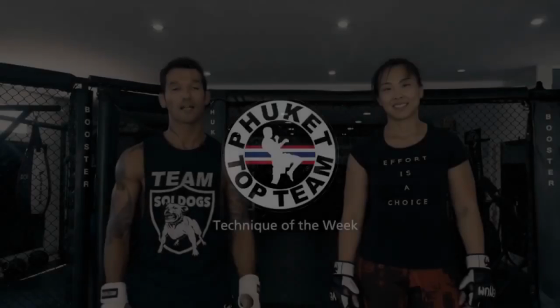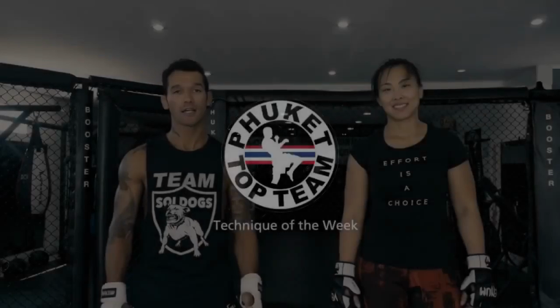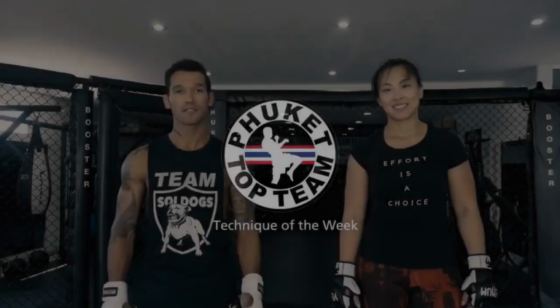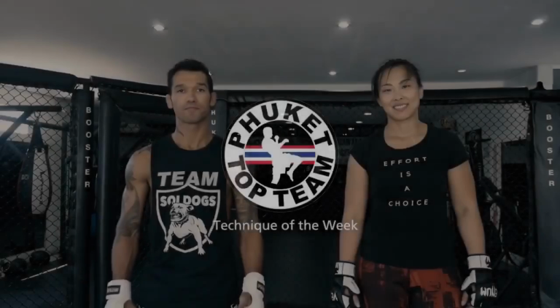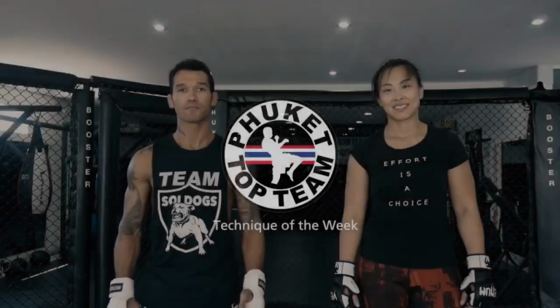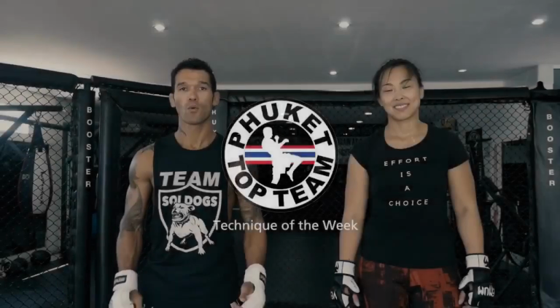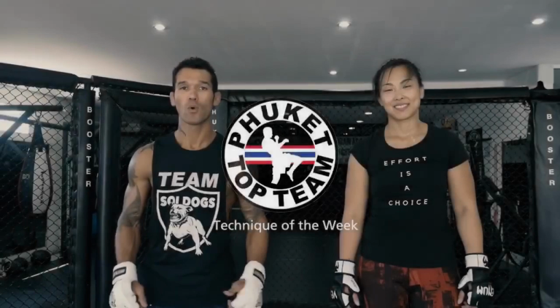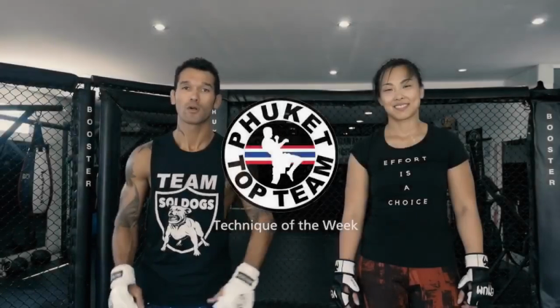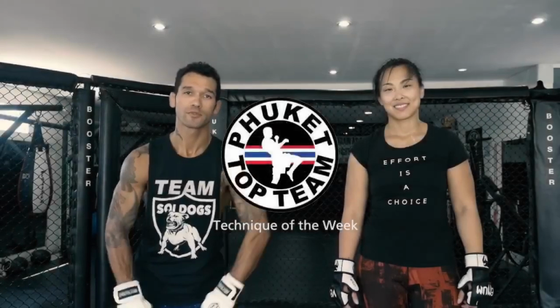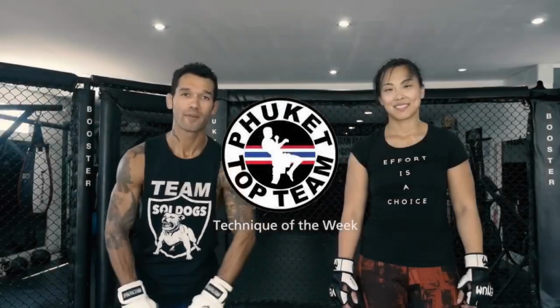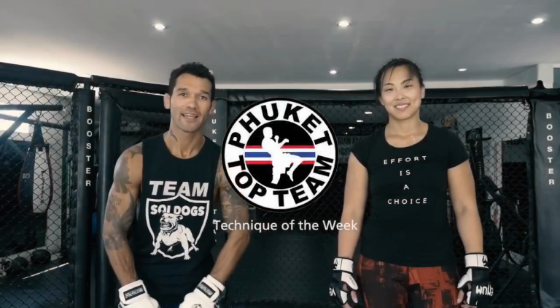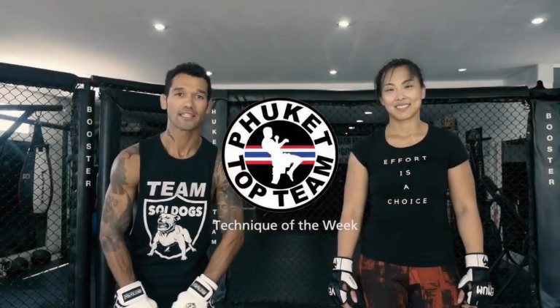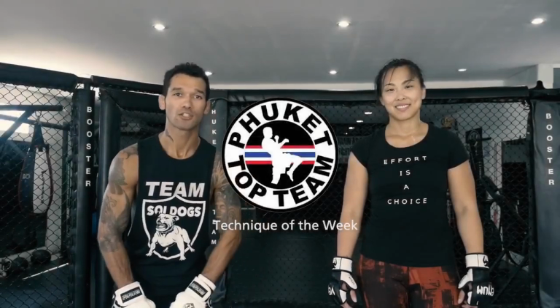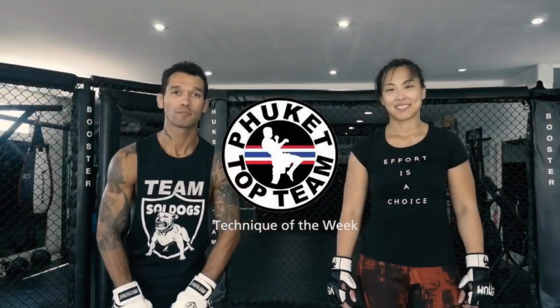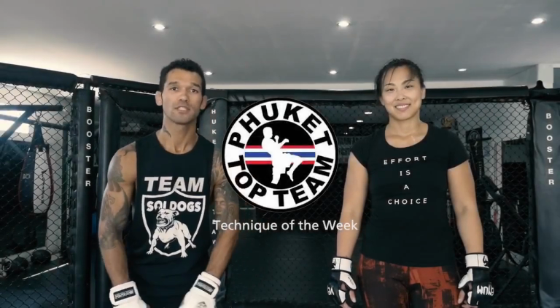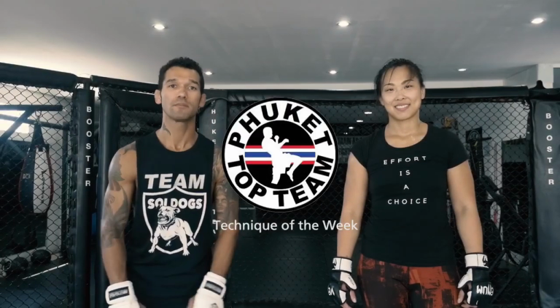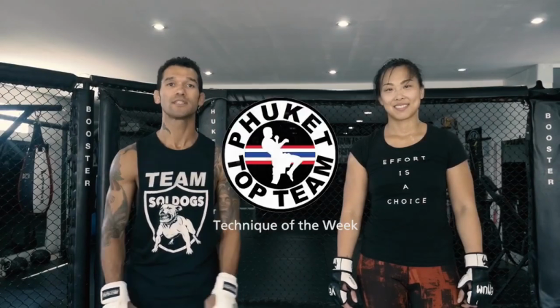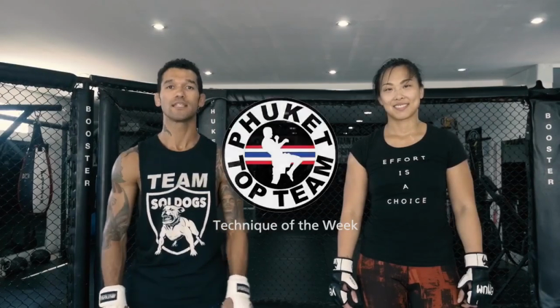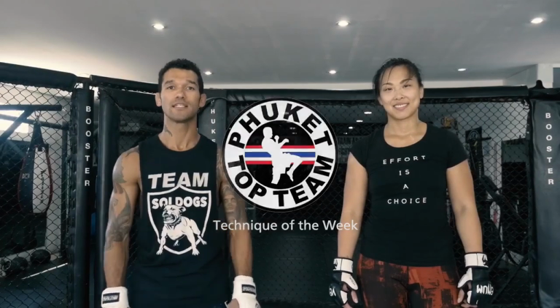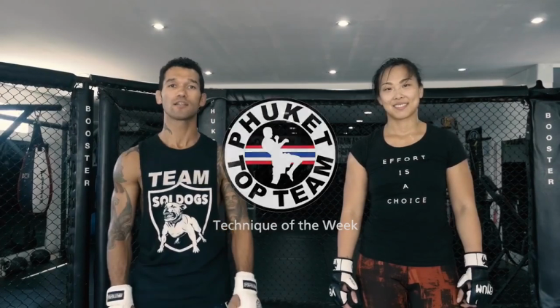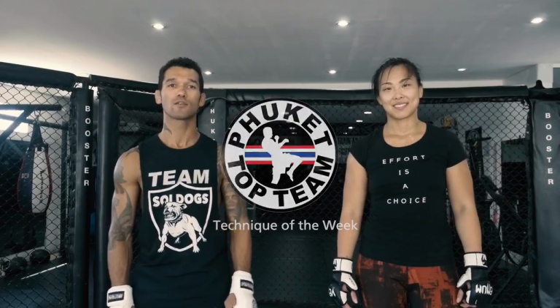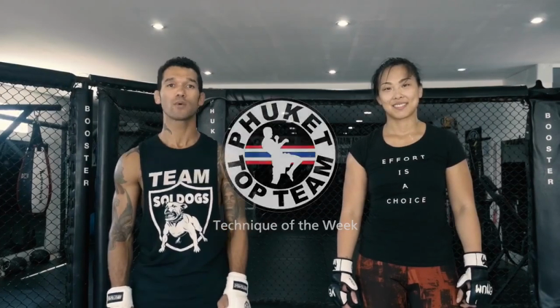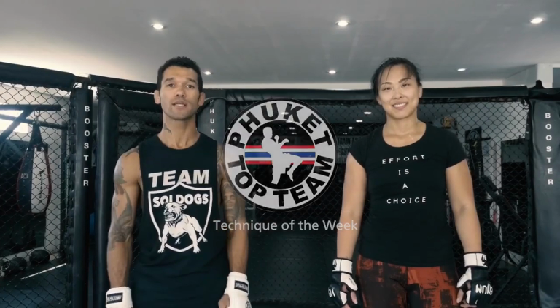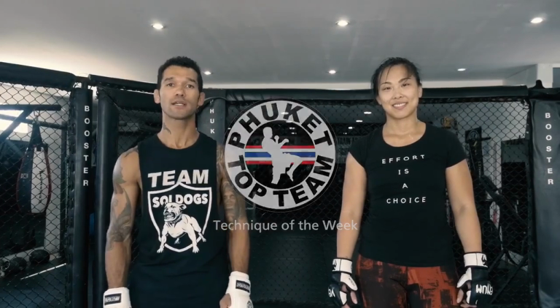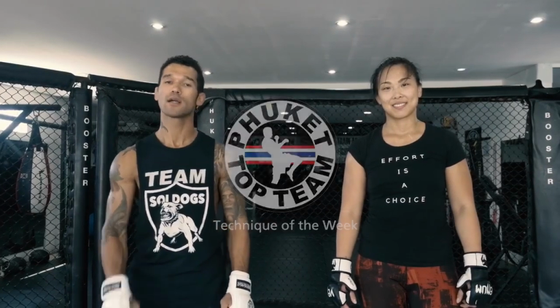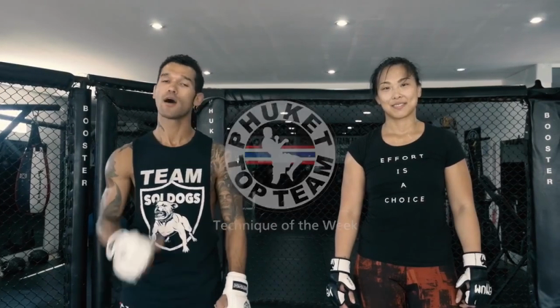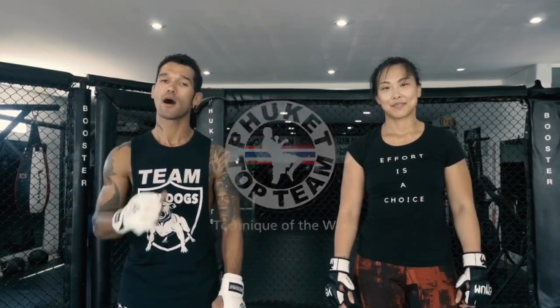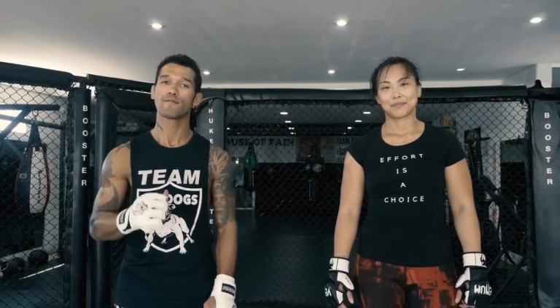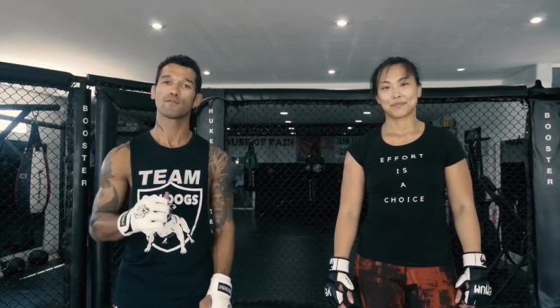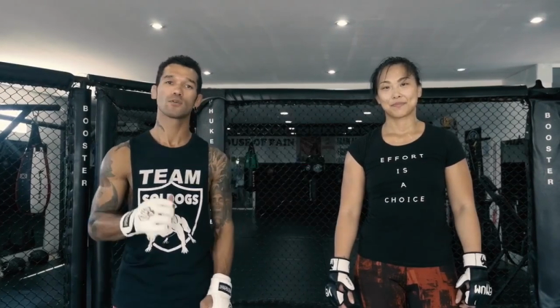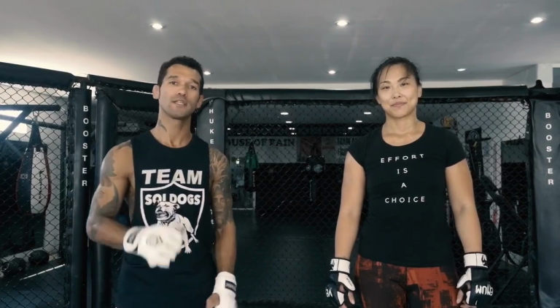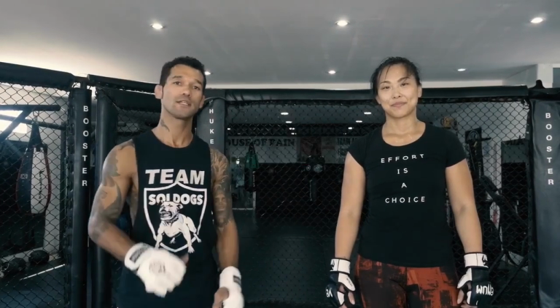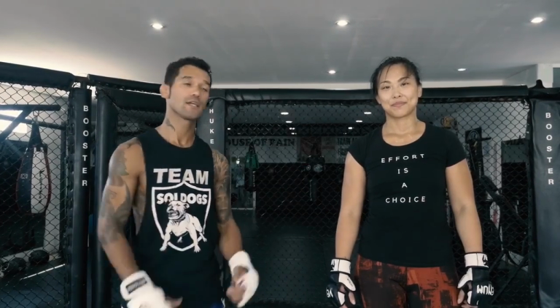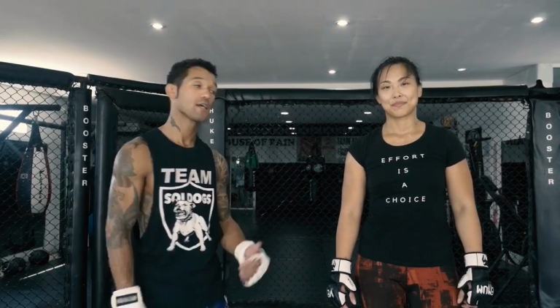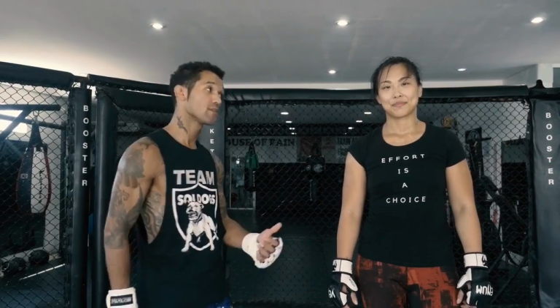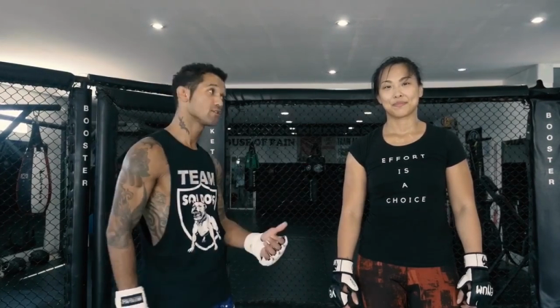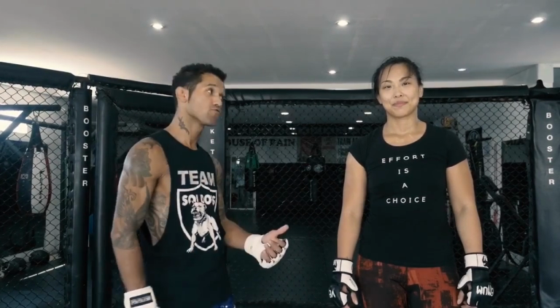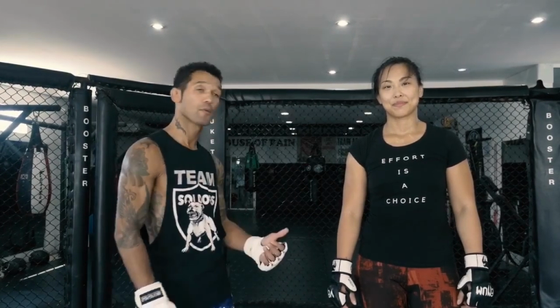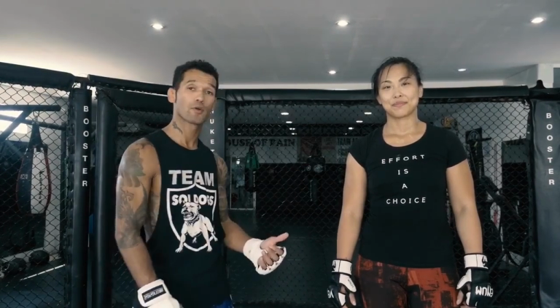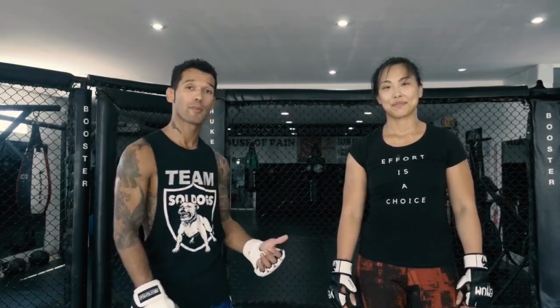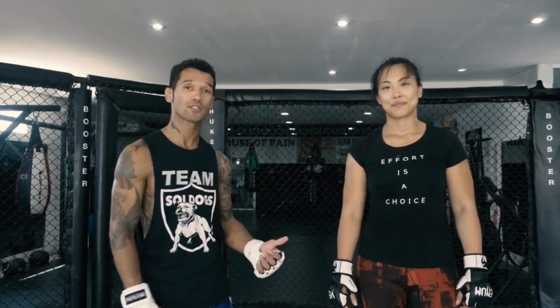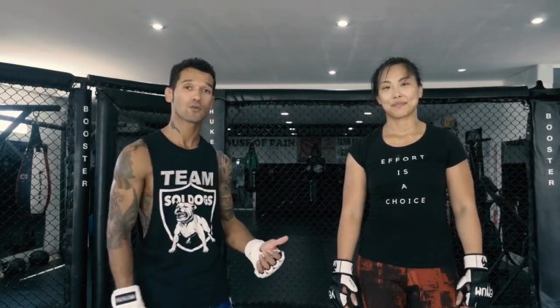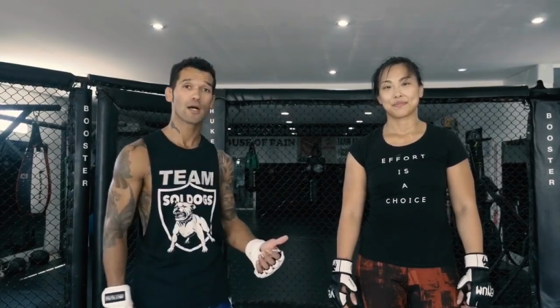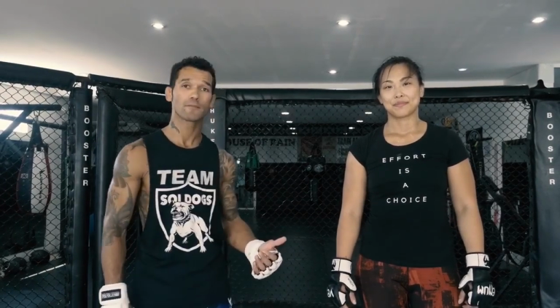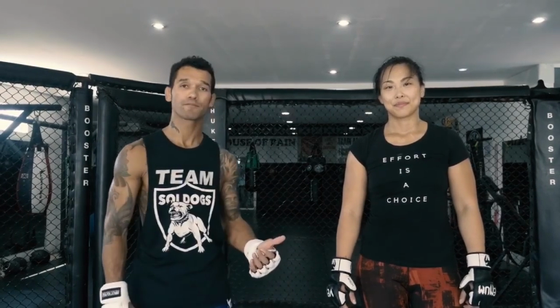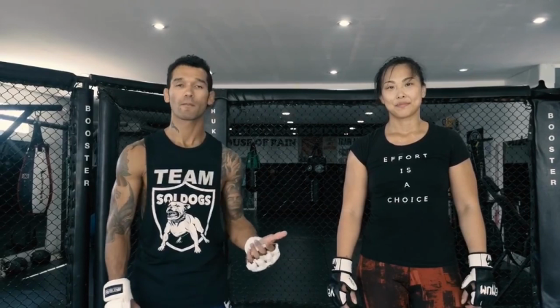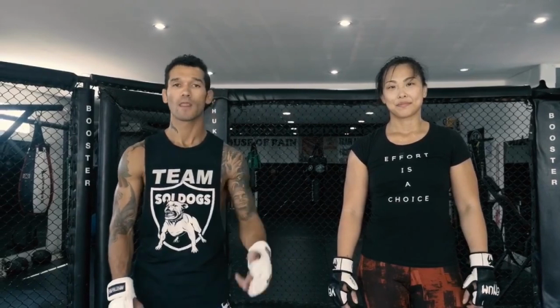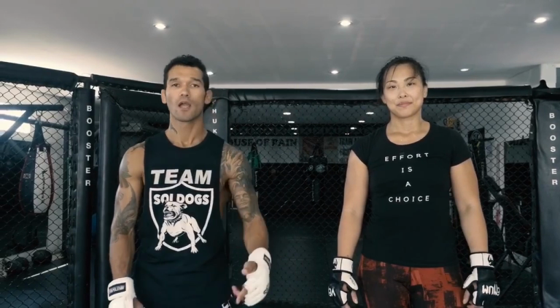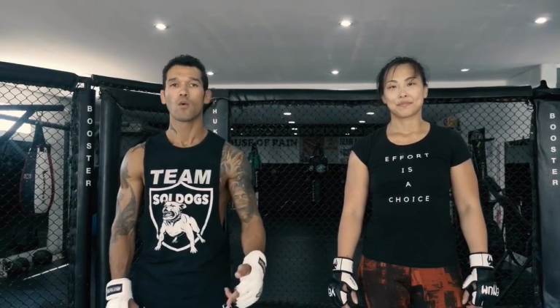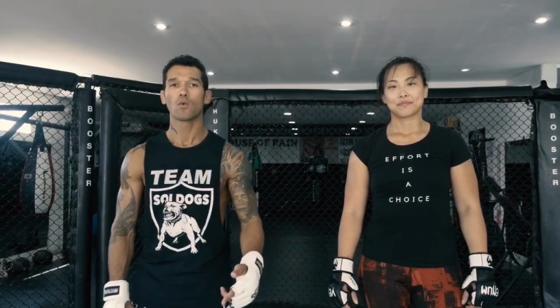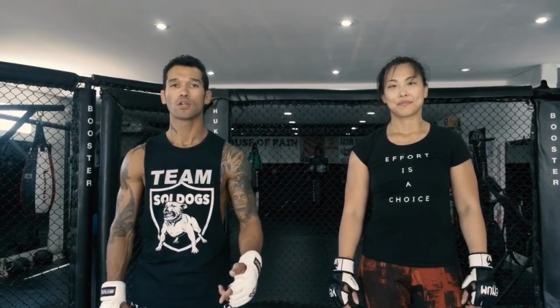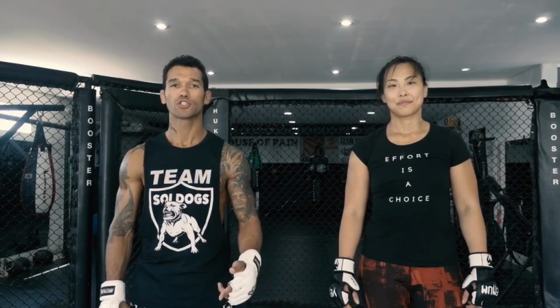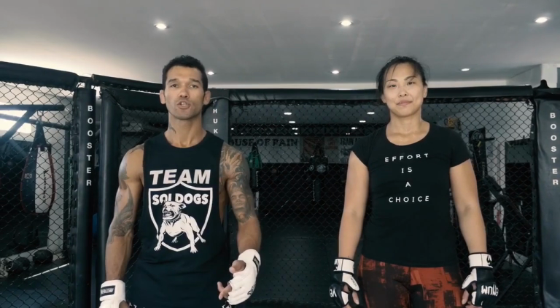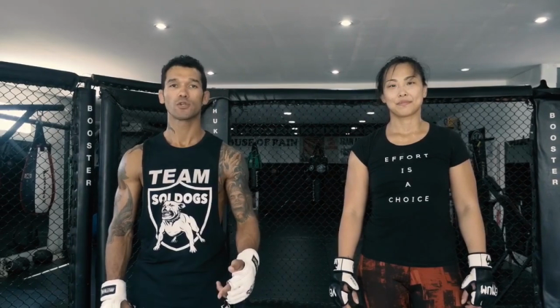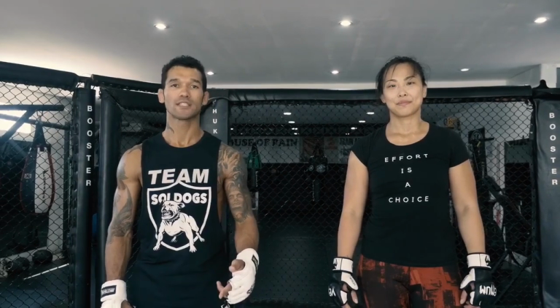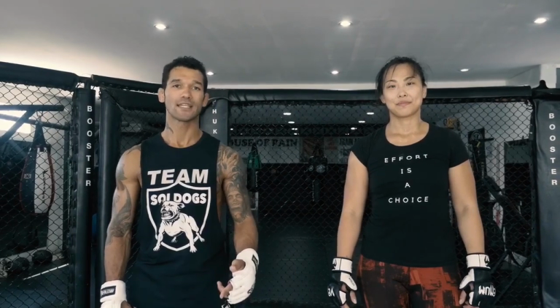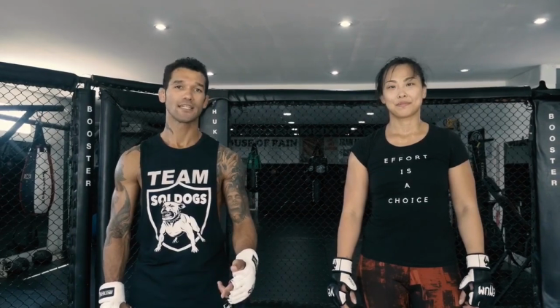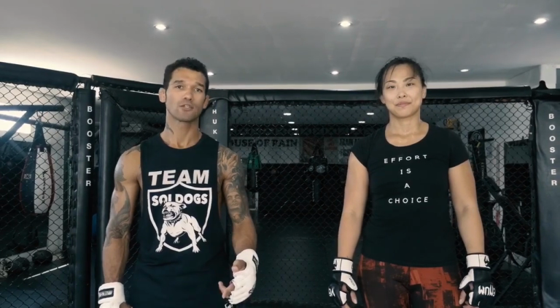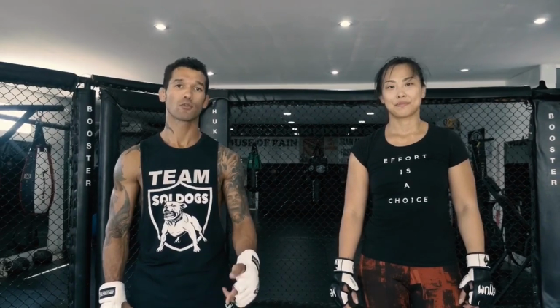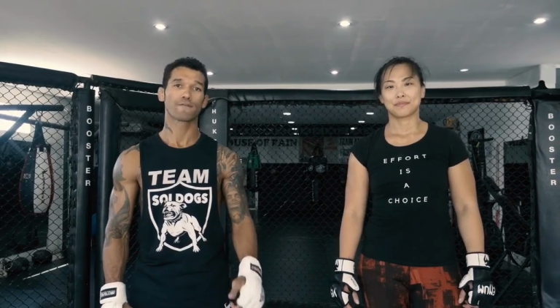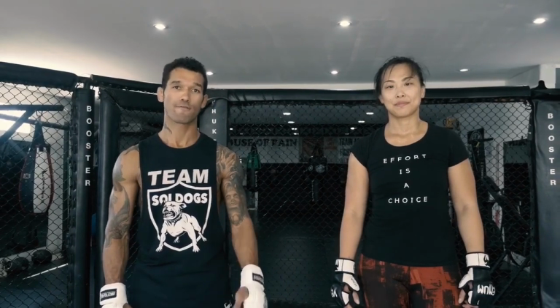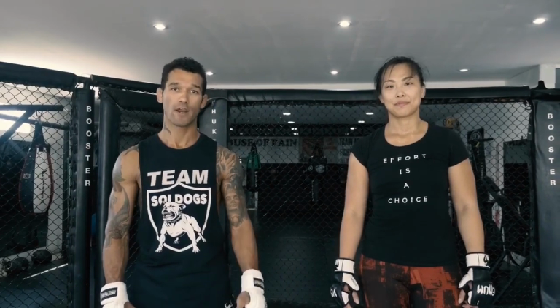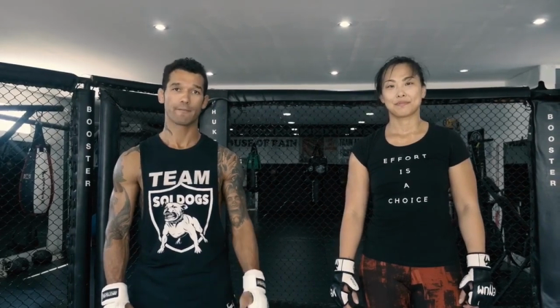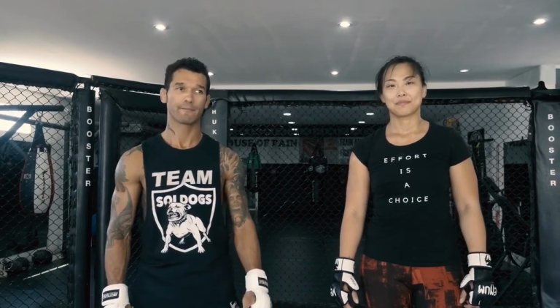Hi guys, welcome to Paquette Top Team Technique of the Week. I'm Vaughn Lee, this is Romana Pasquale. We're going to show you a technique called the frame.